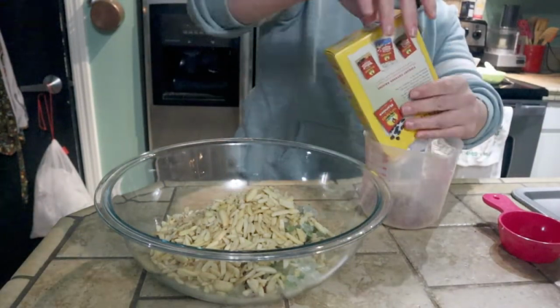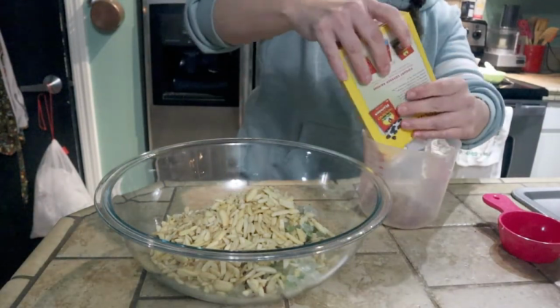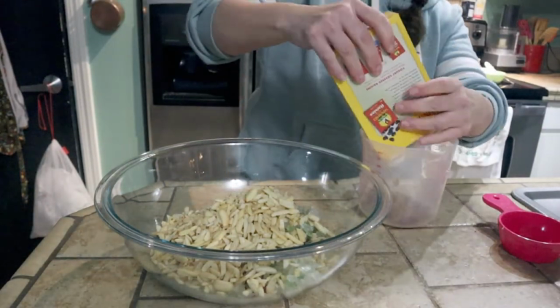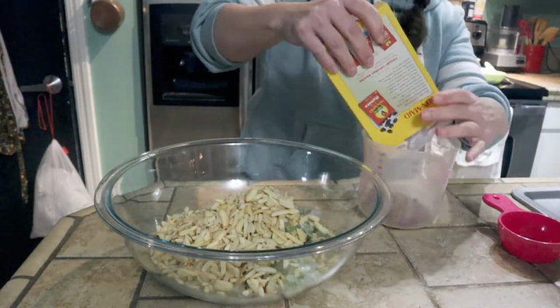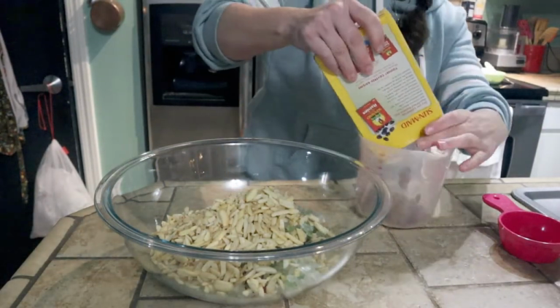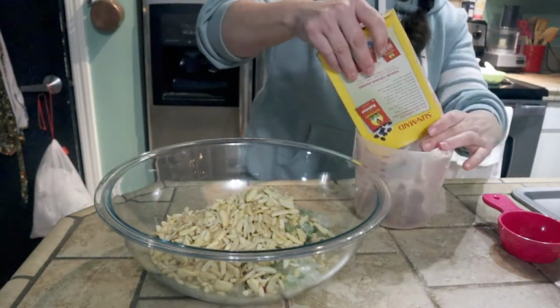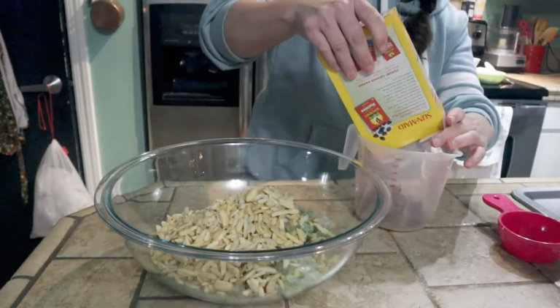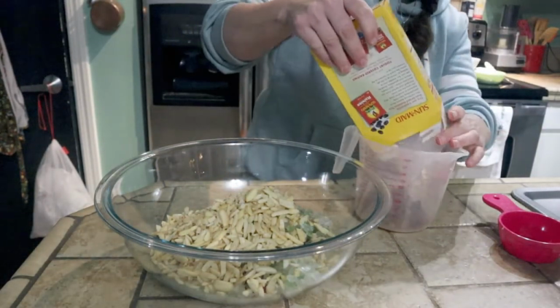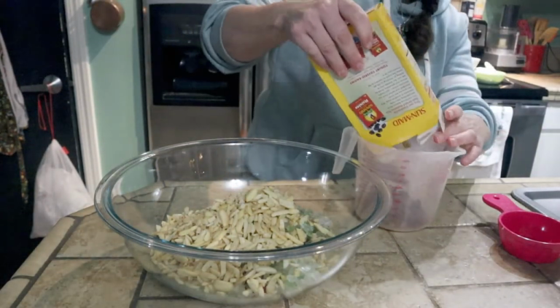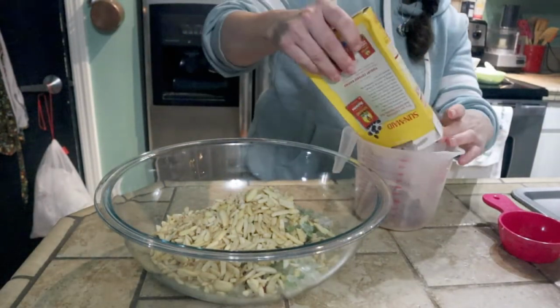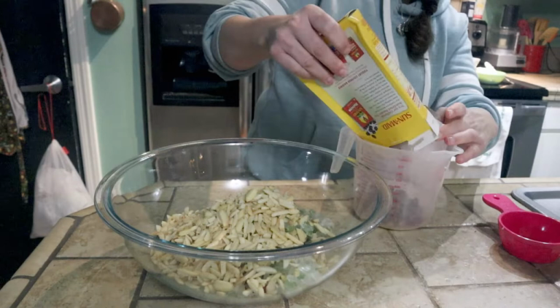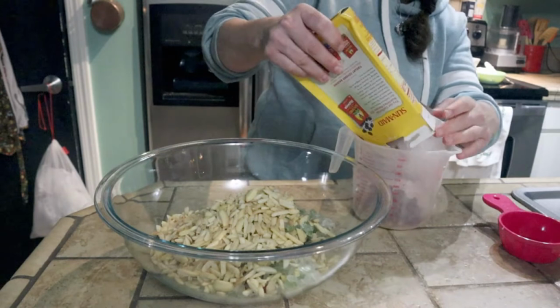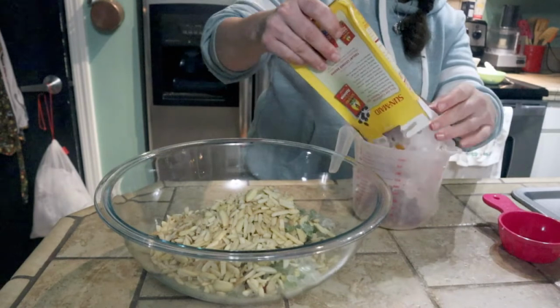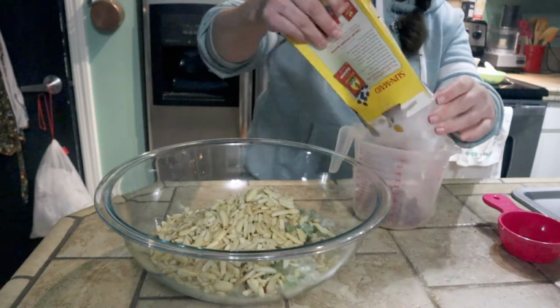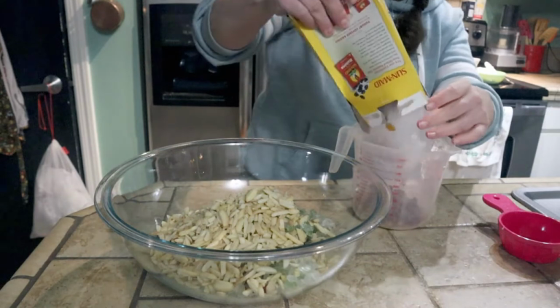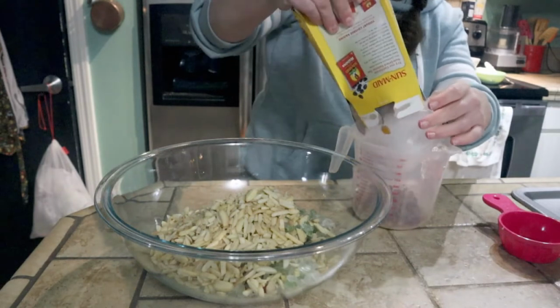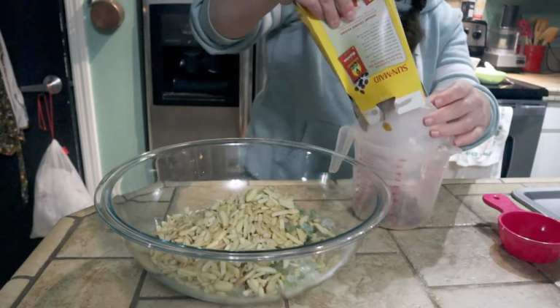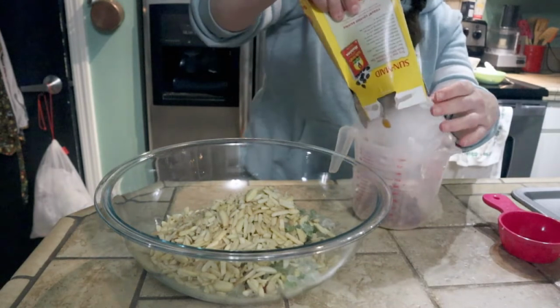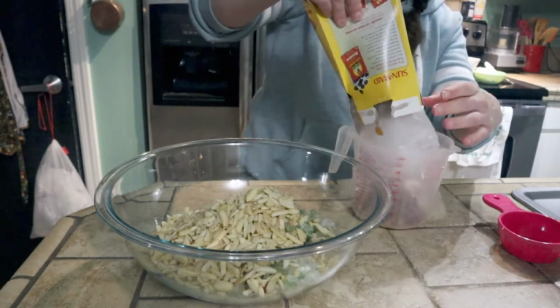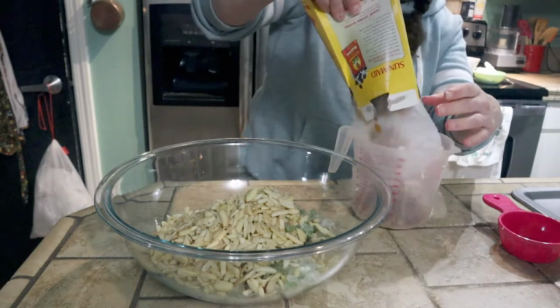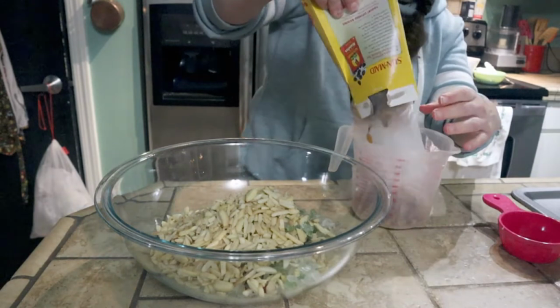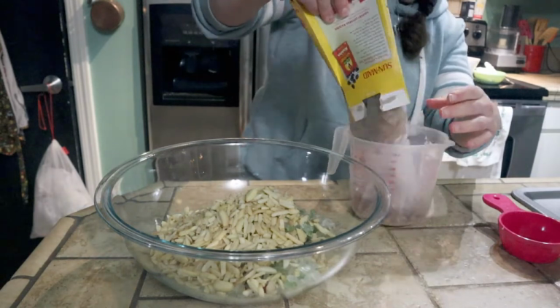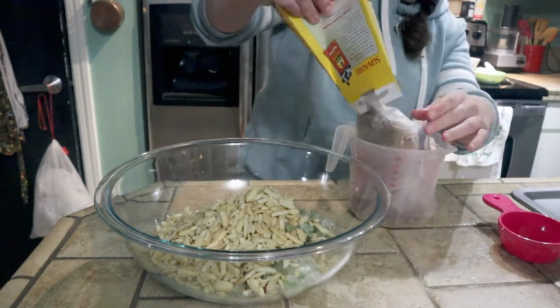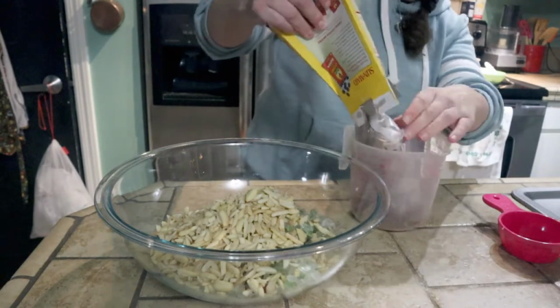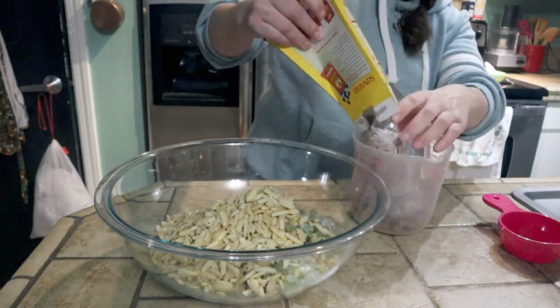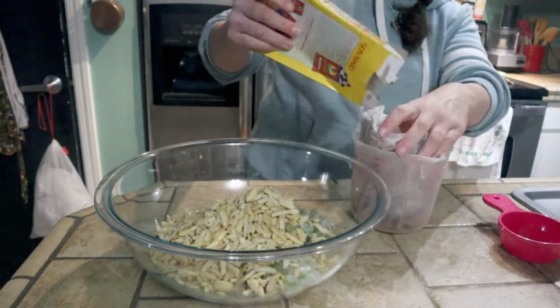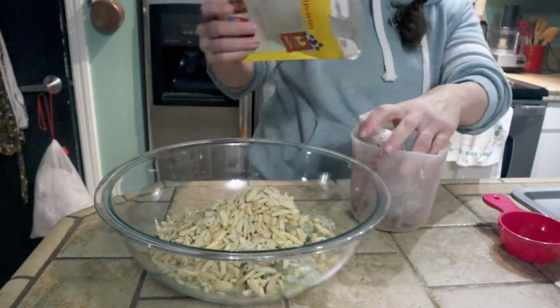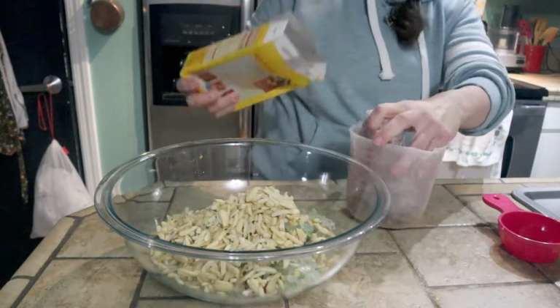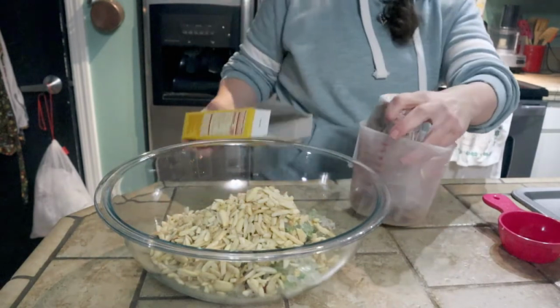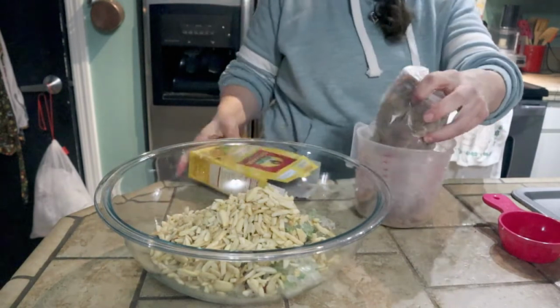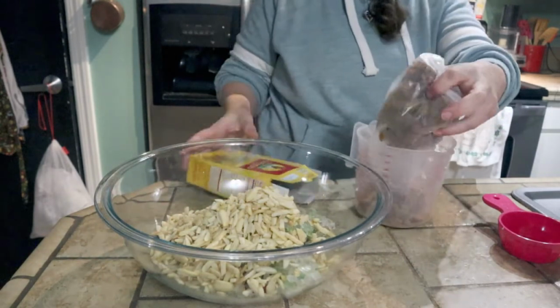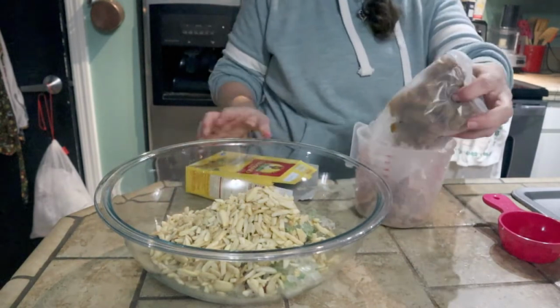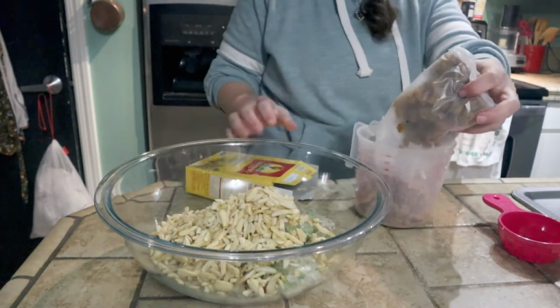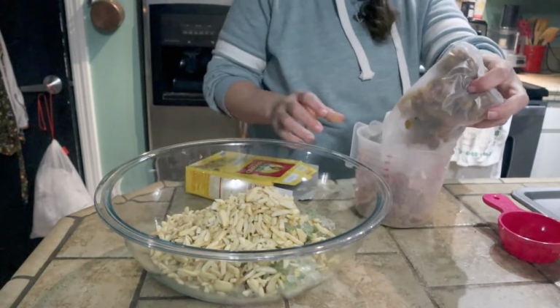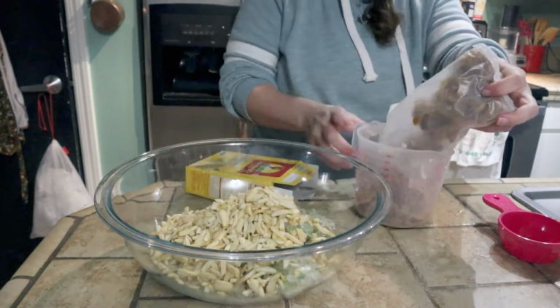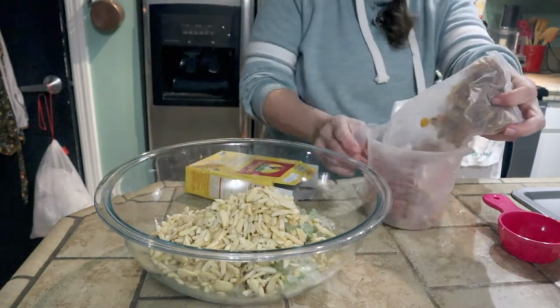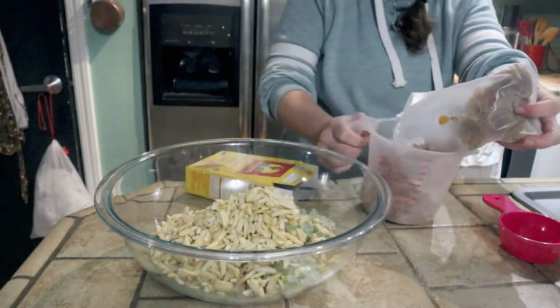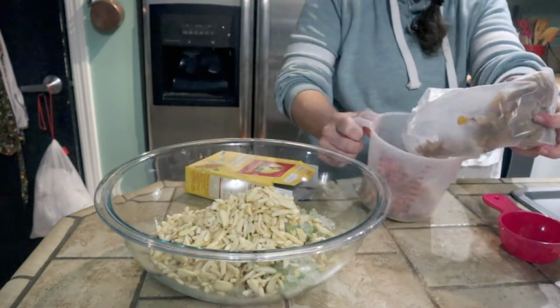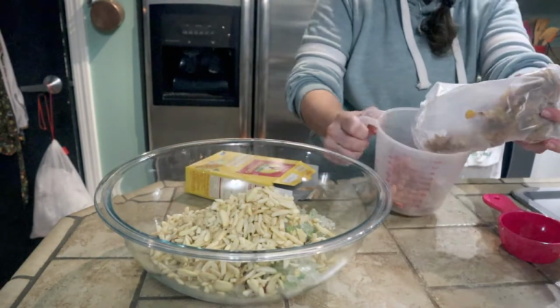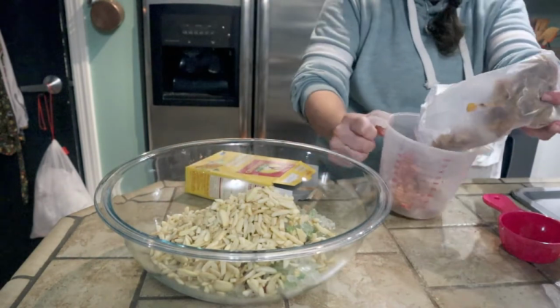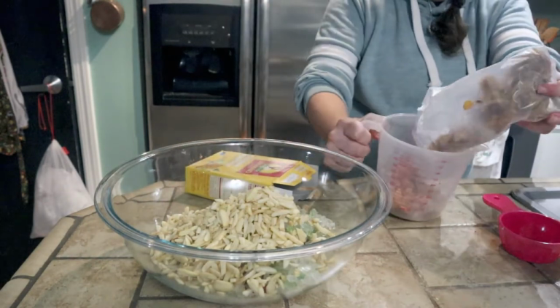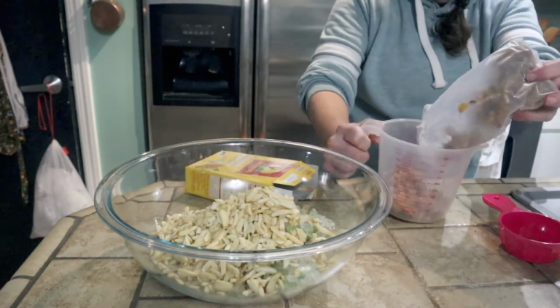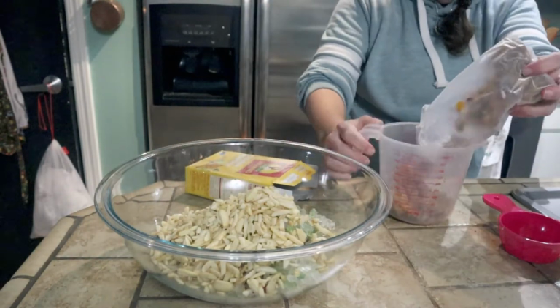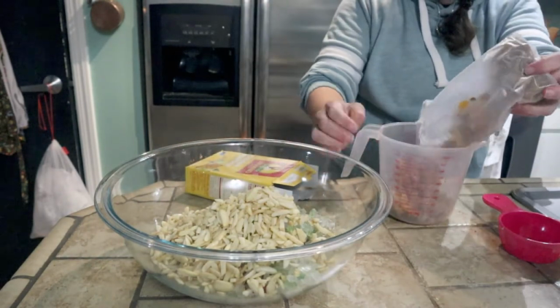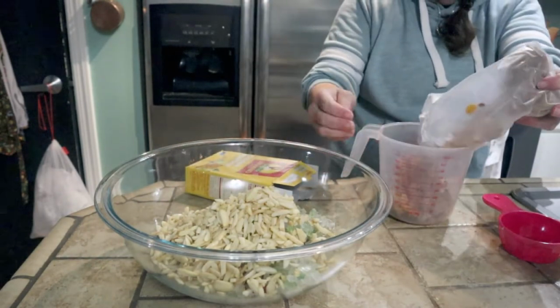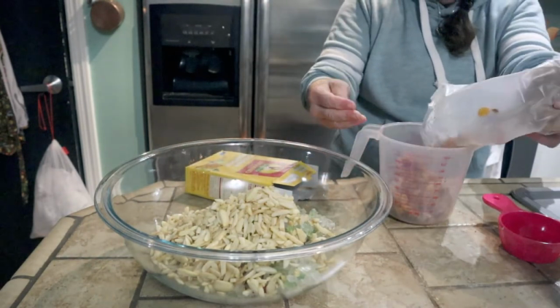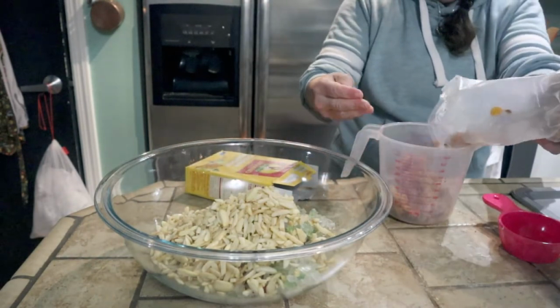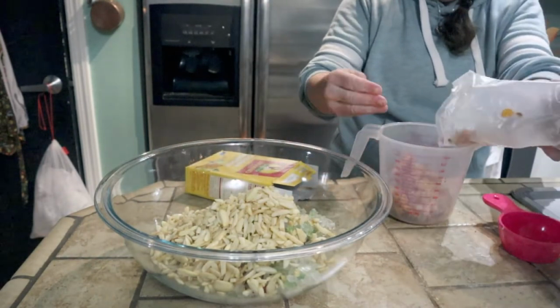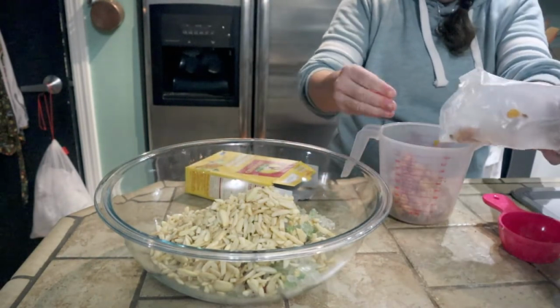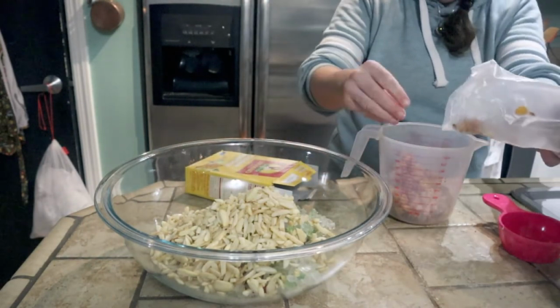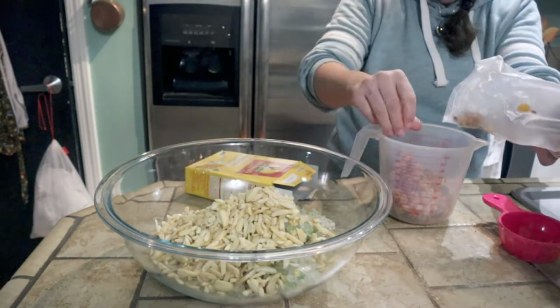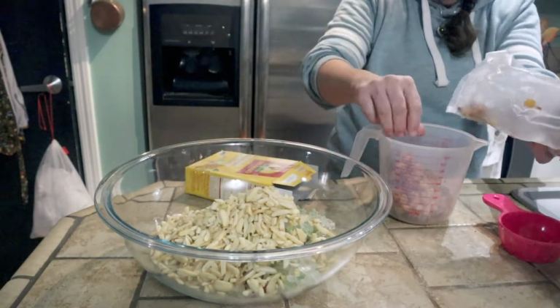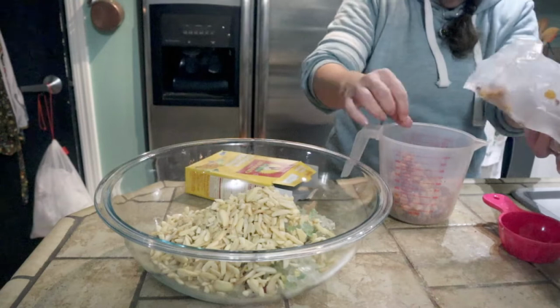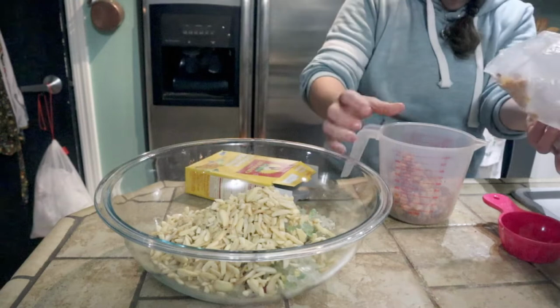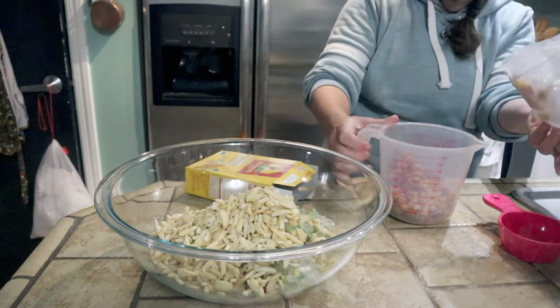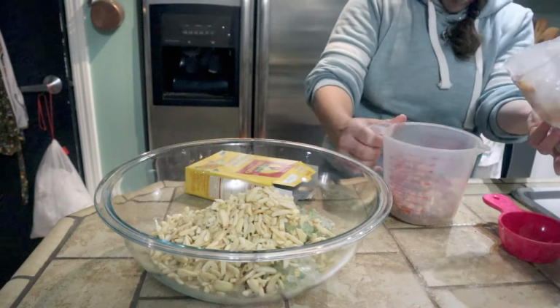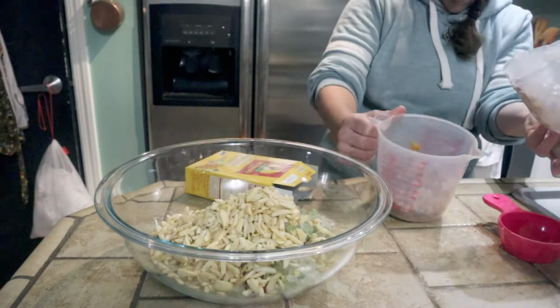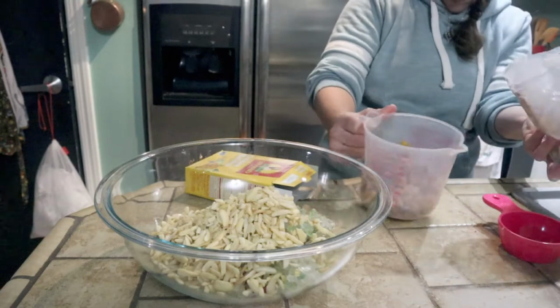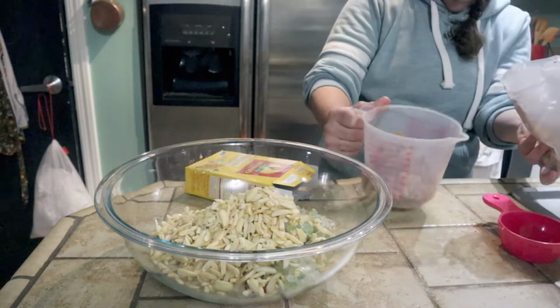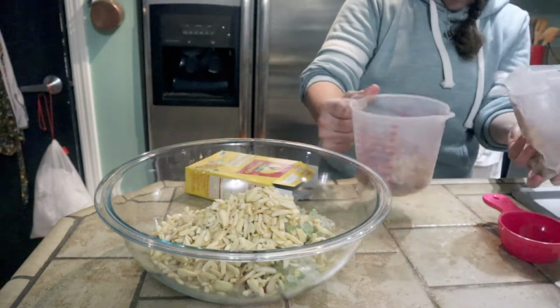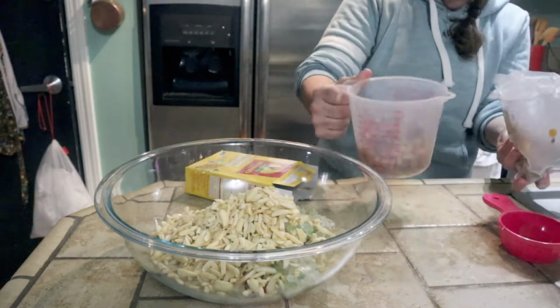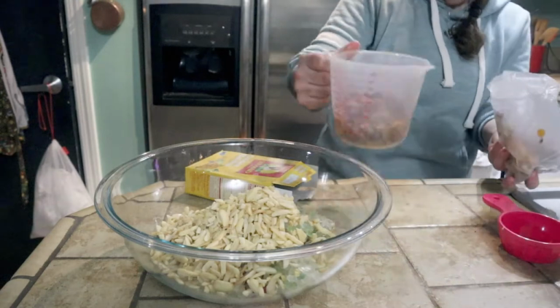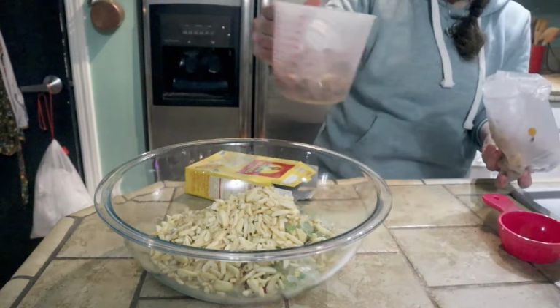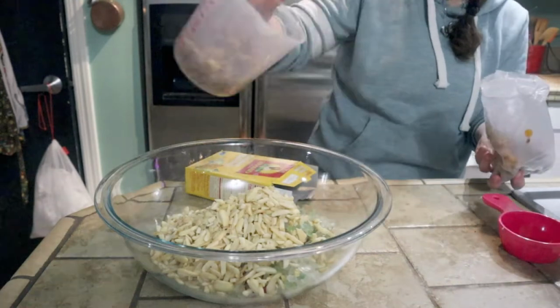Golden raisins - gotta add those golden raisins. So this is different than the fruit cake I made last year, but we will see how it goes.